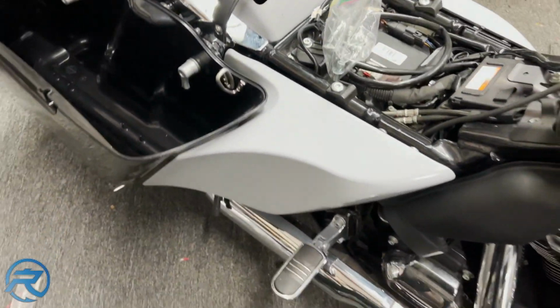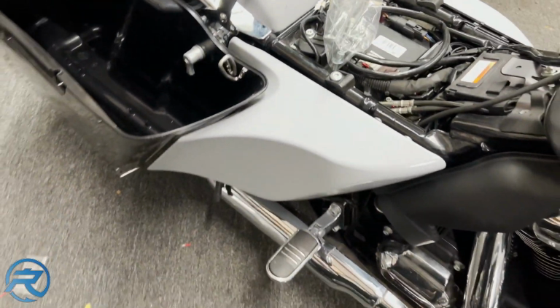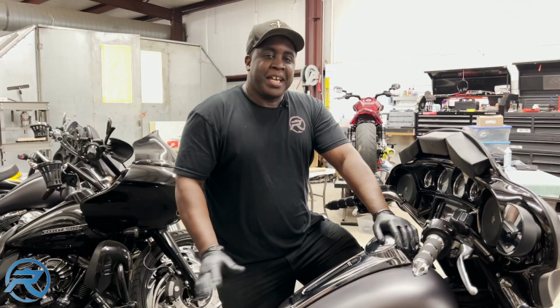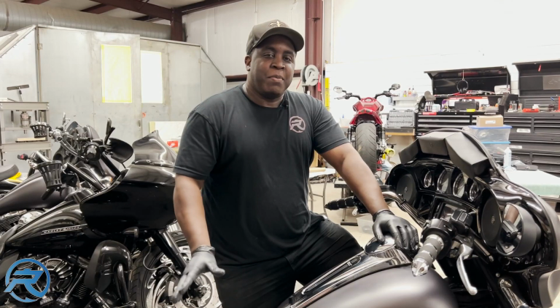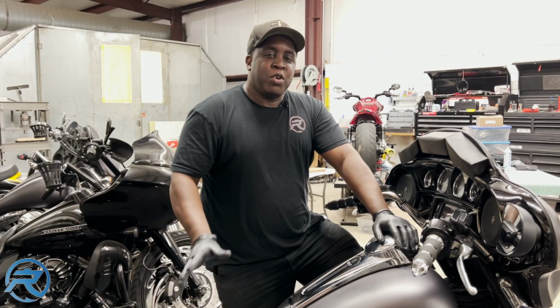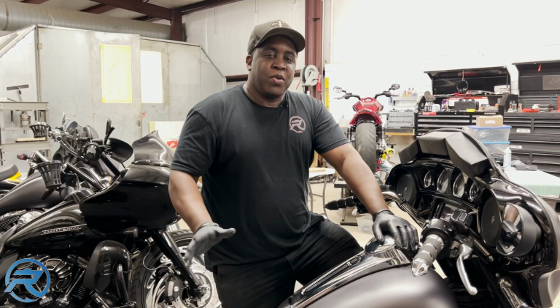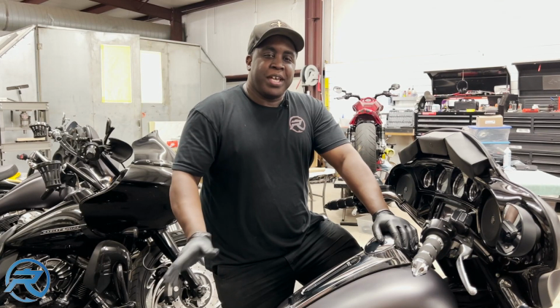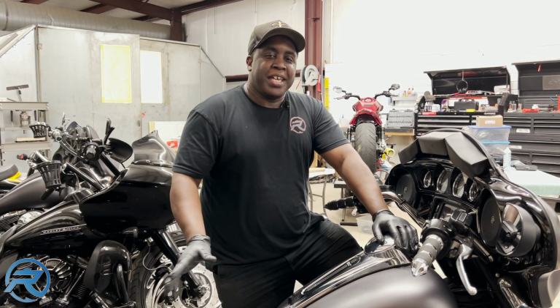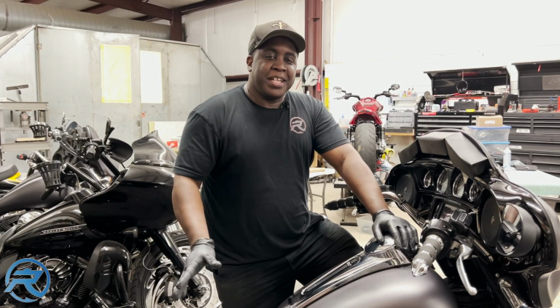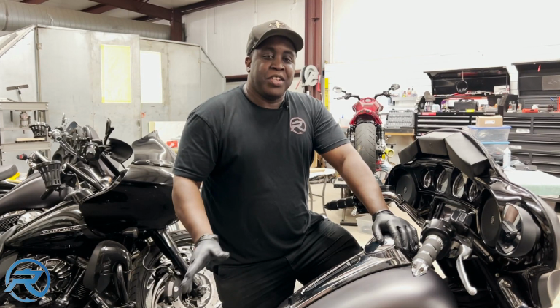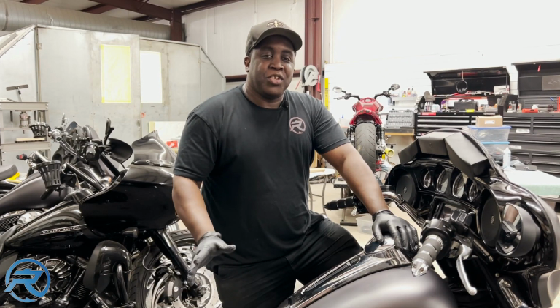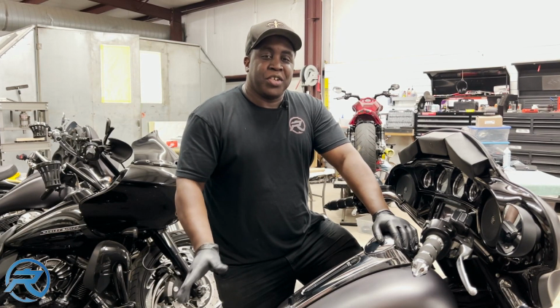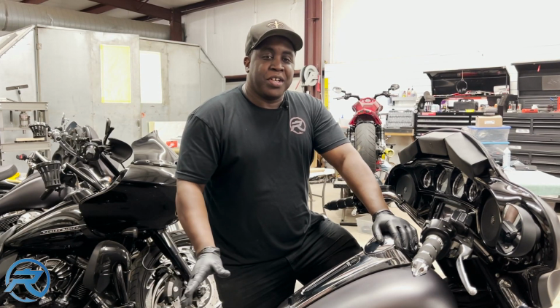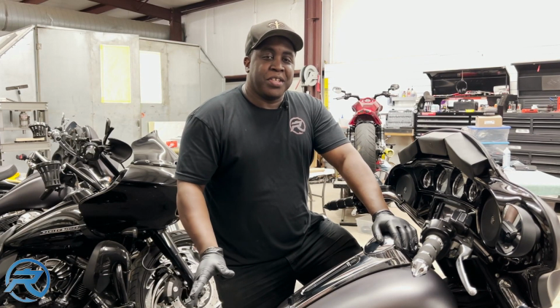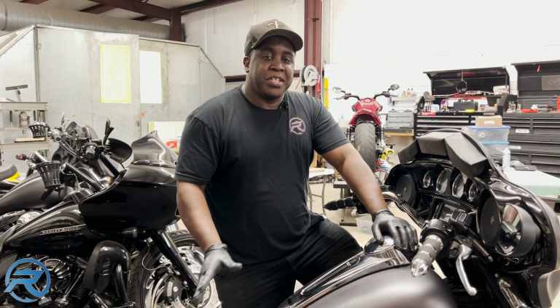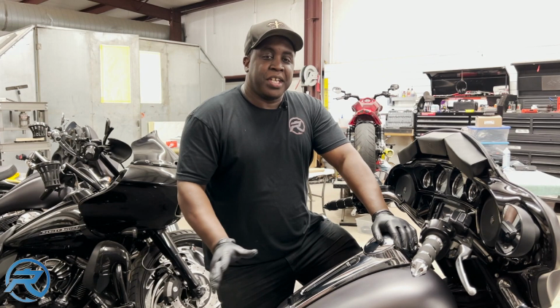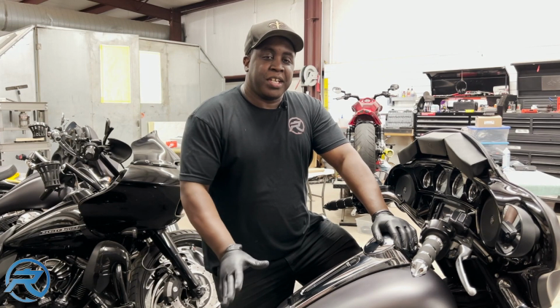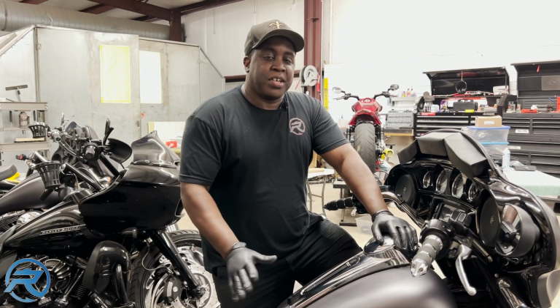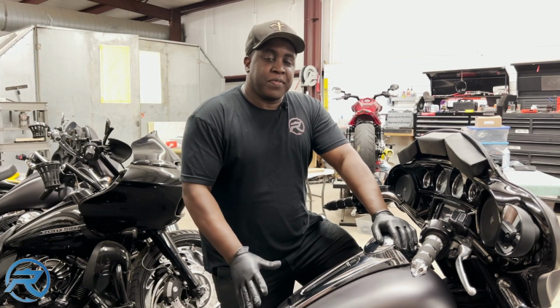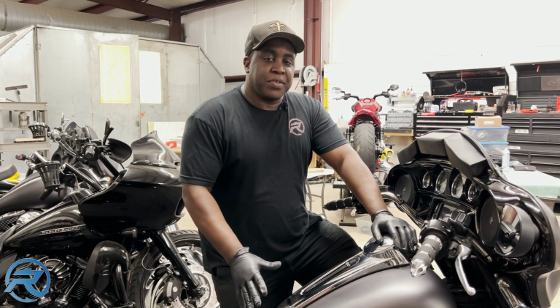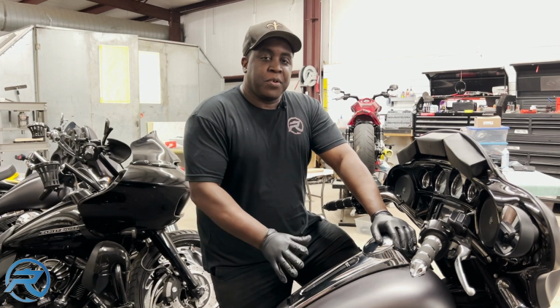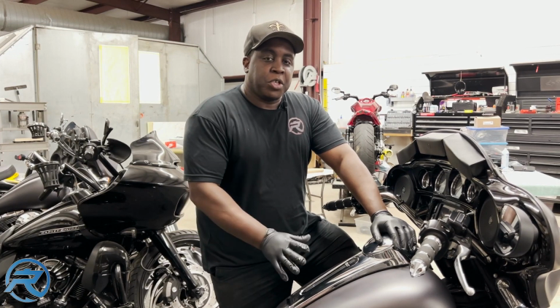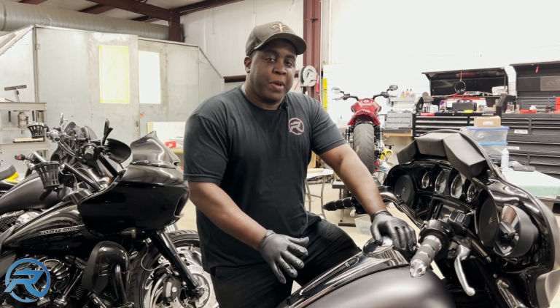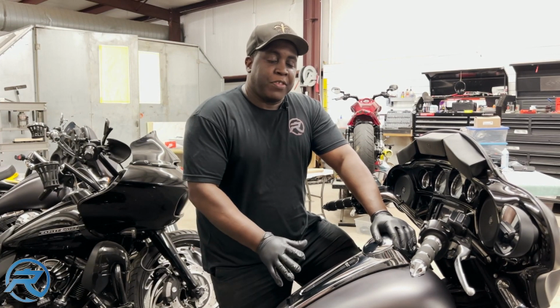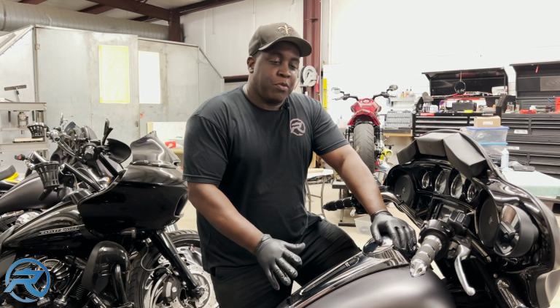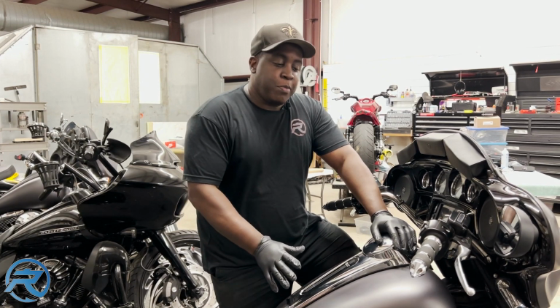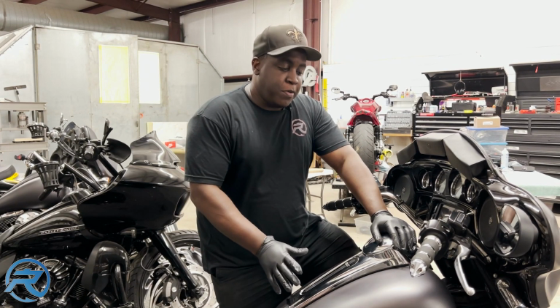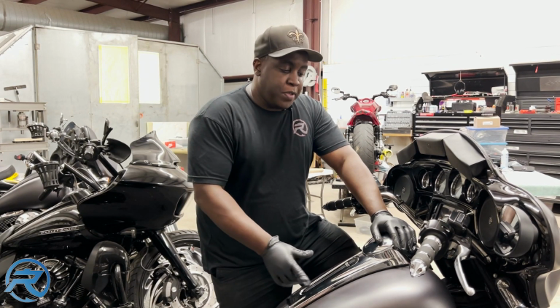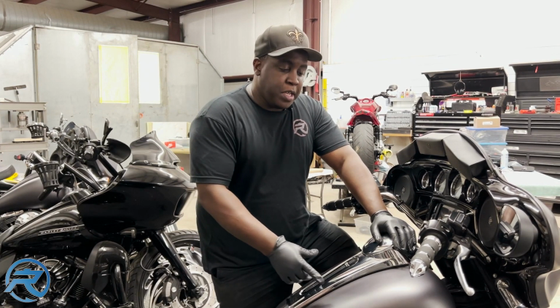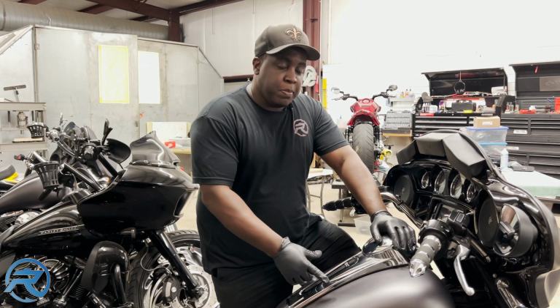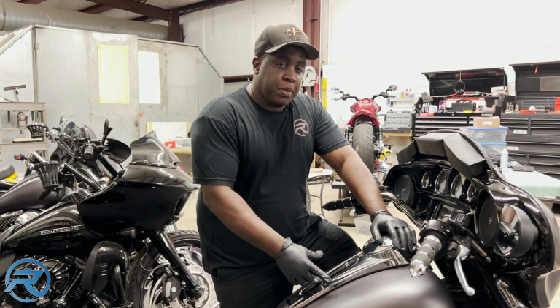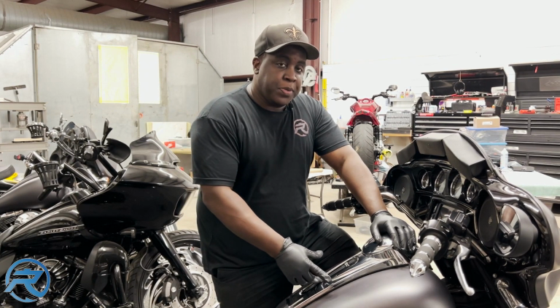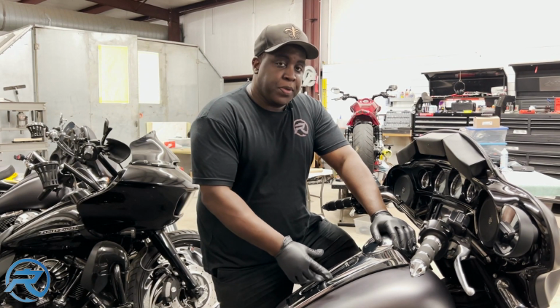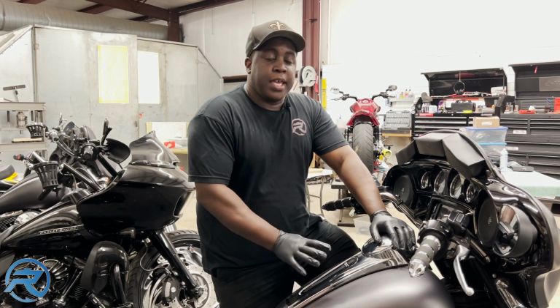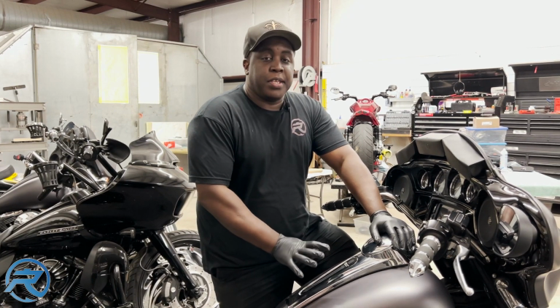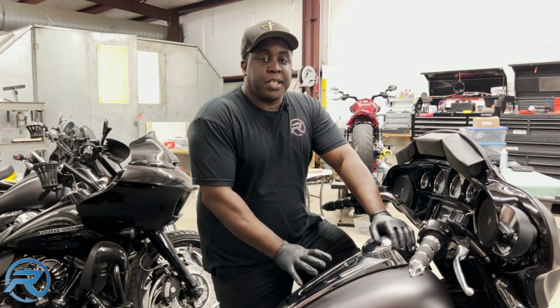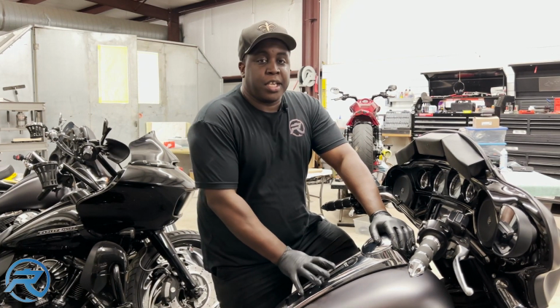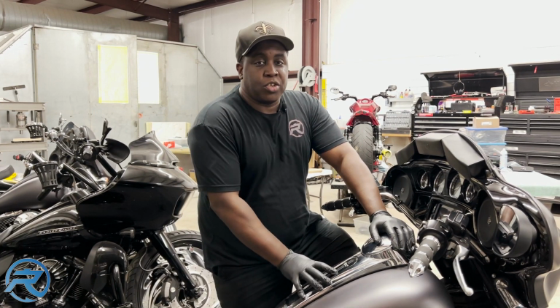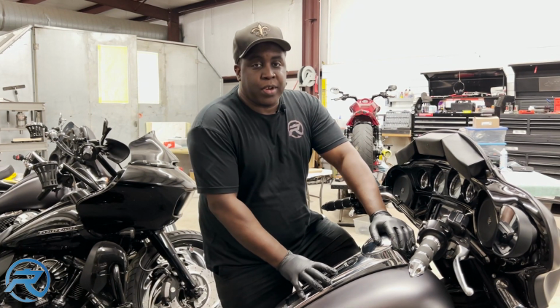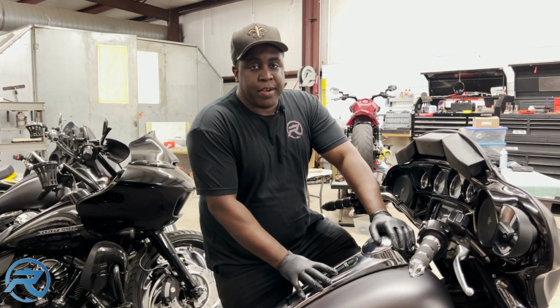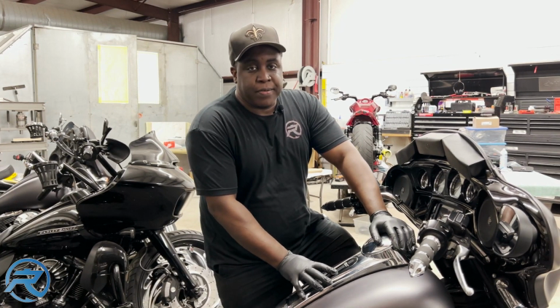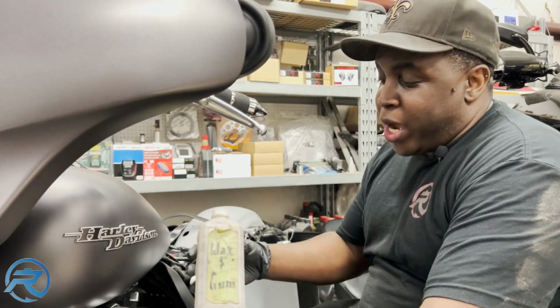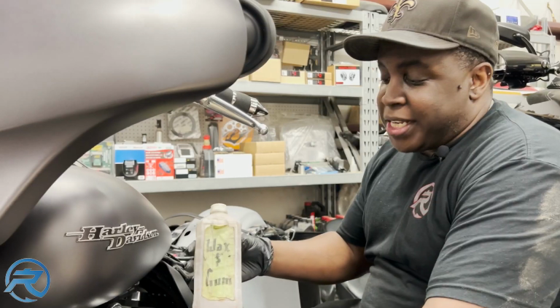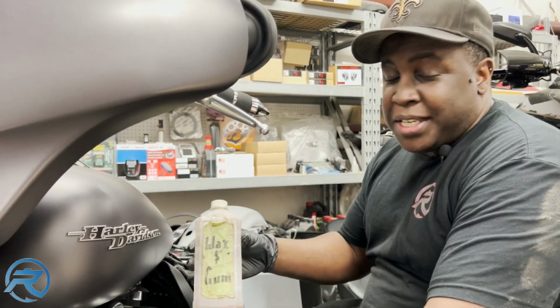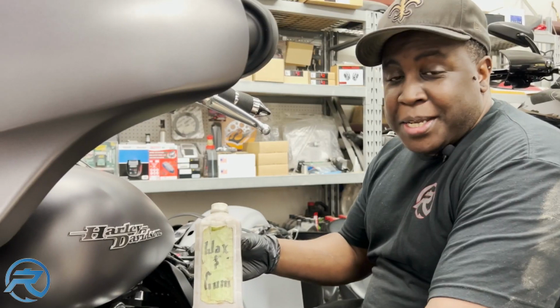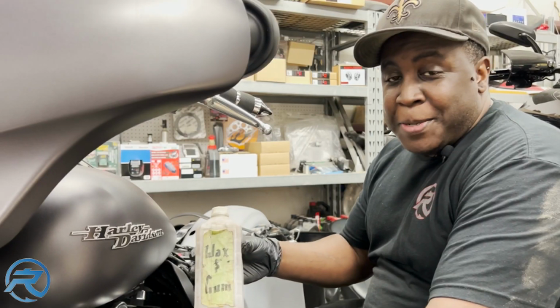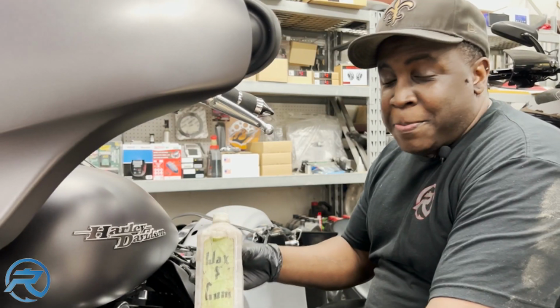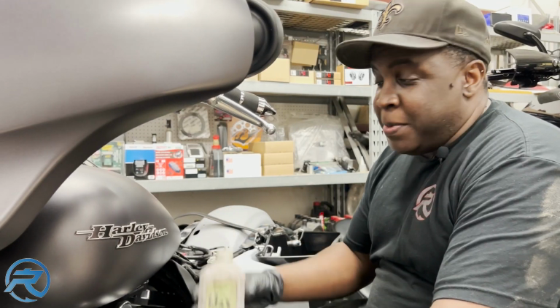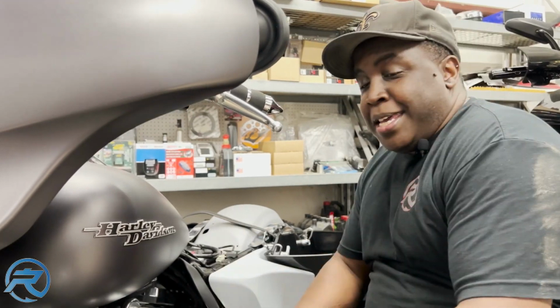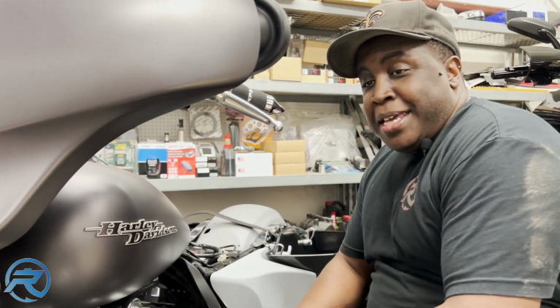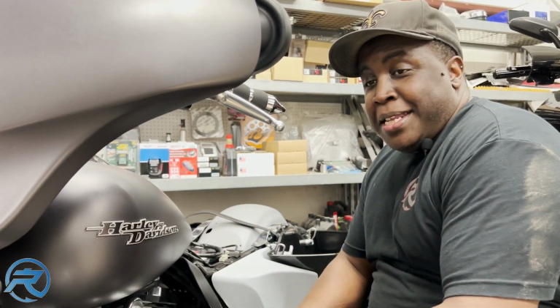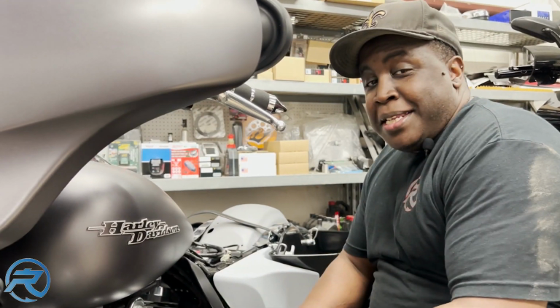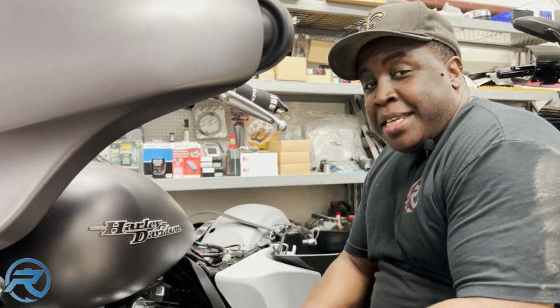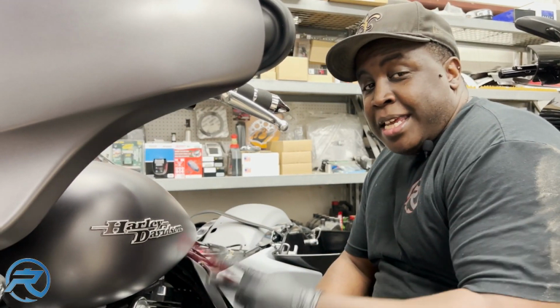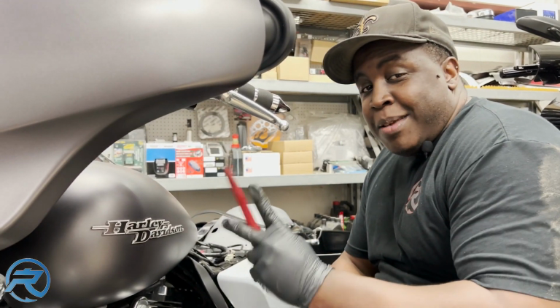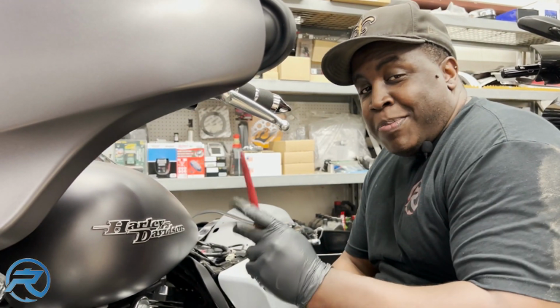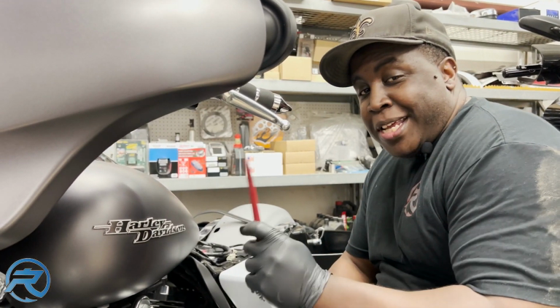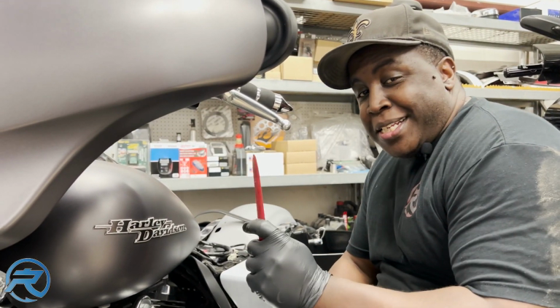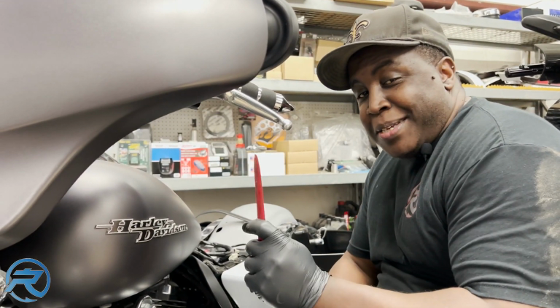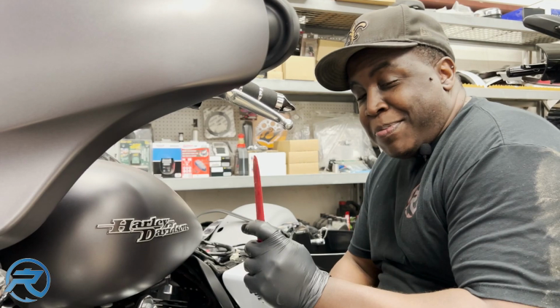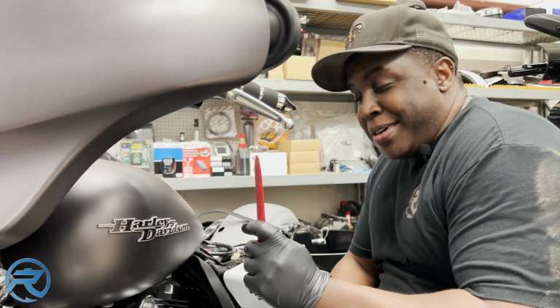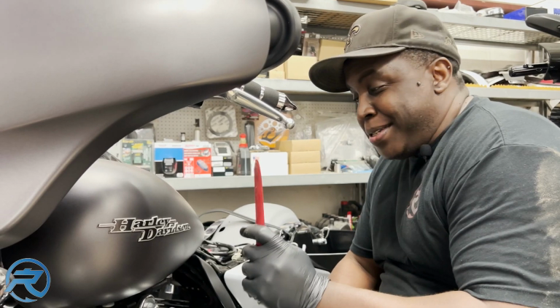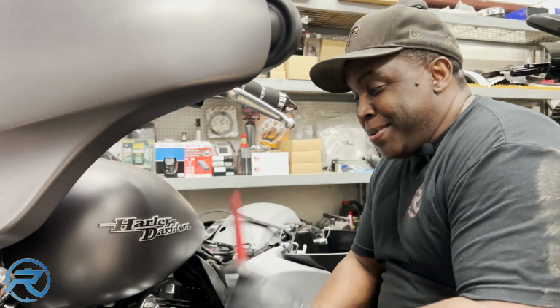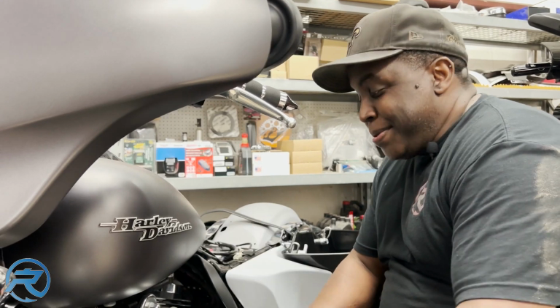Now I'm going to go ahead and install the tank cover. First, I'm going to have to remove the emblems and the tank strap using wax and gum and a plastic pry tool.